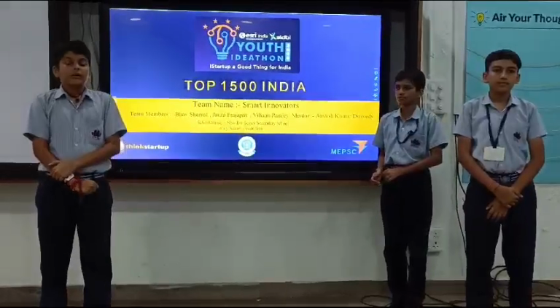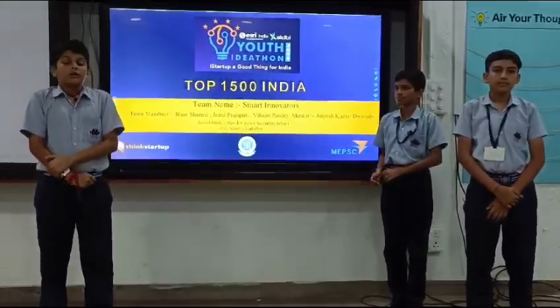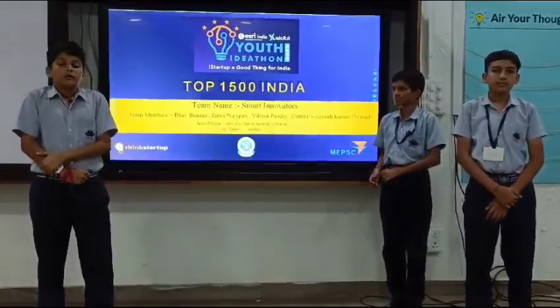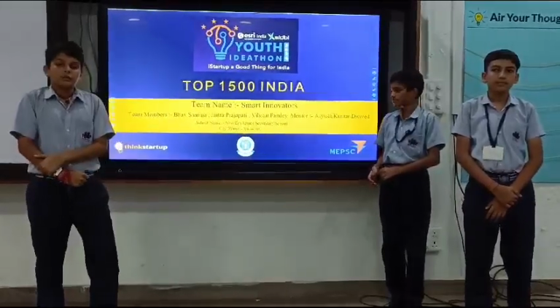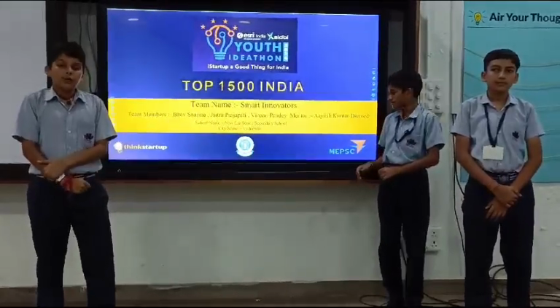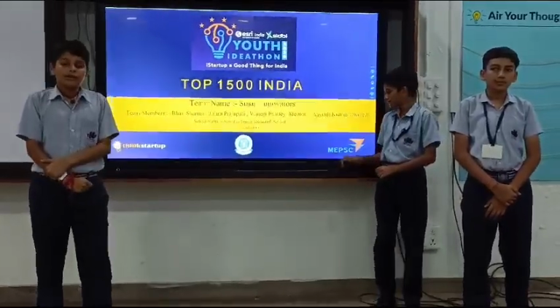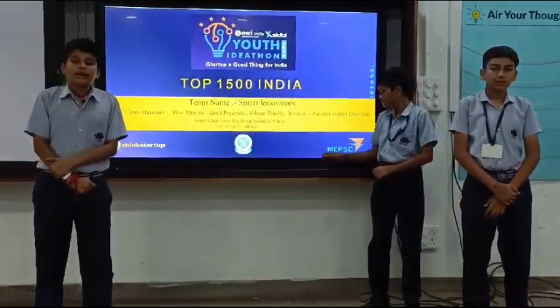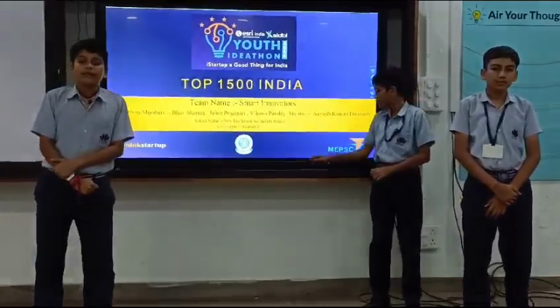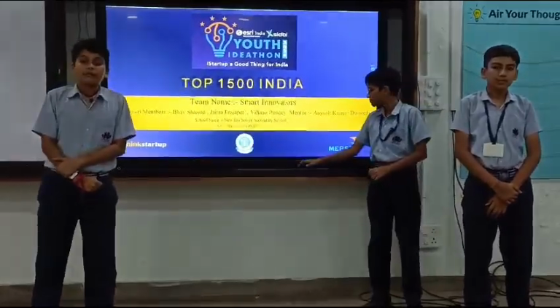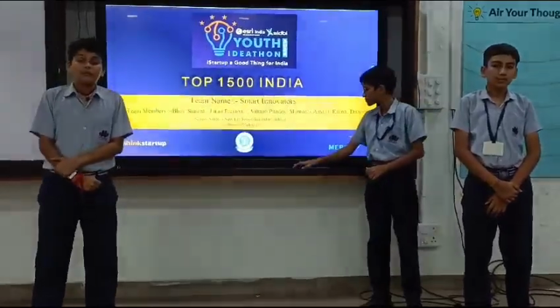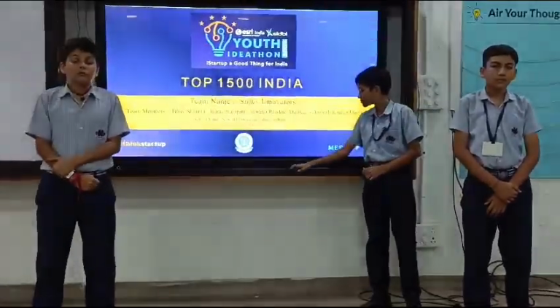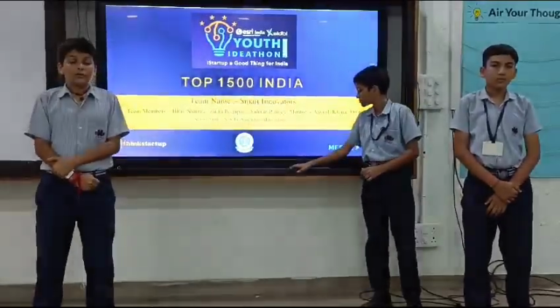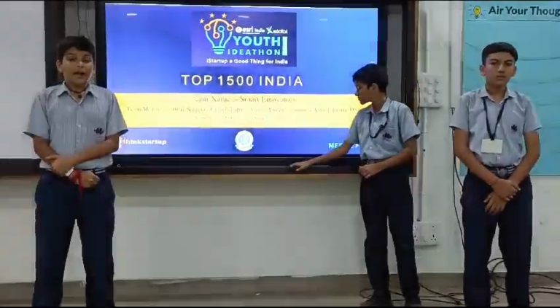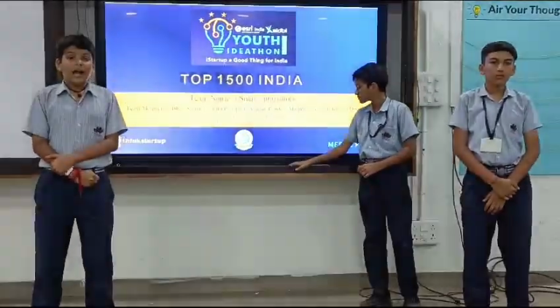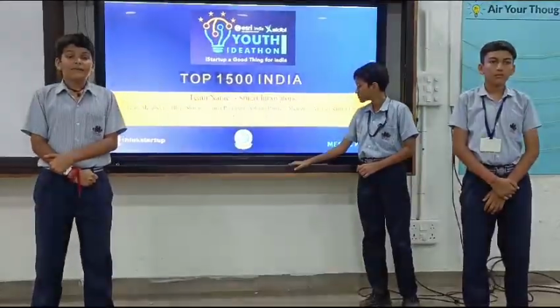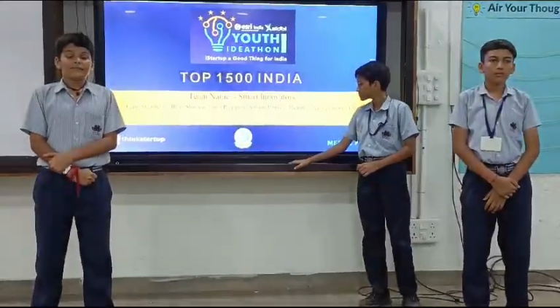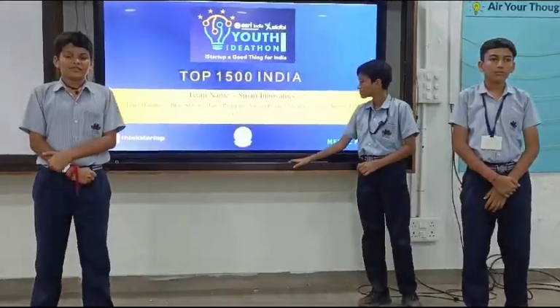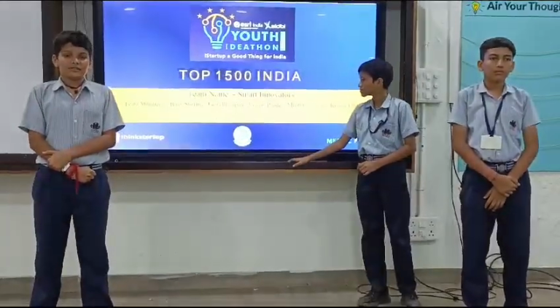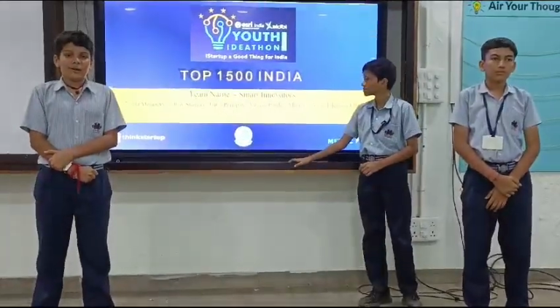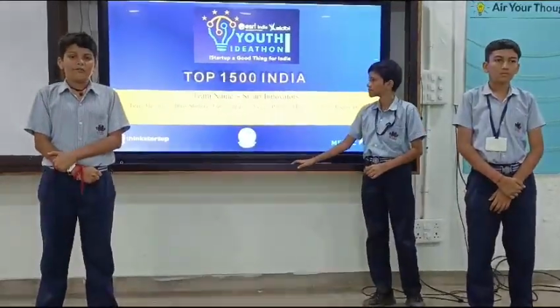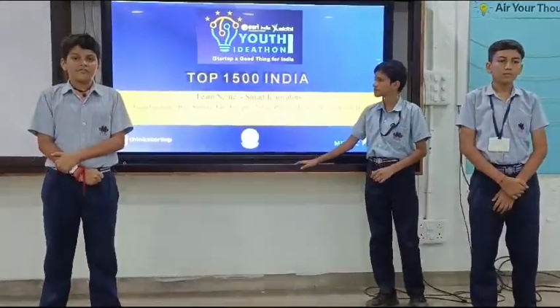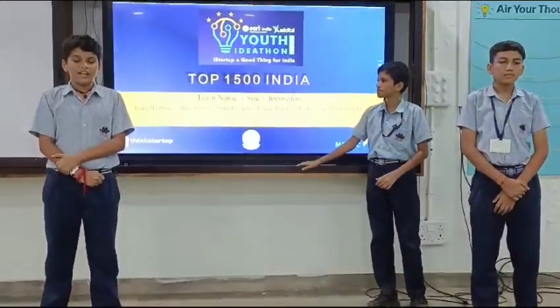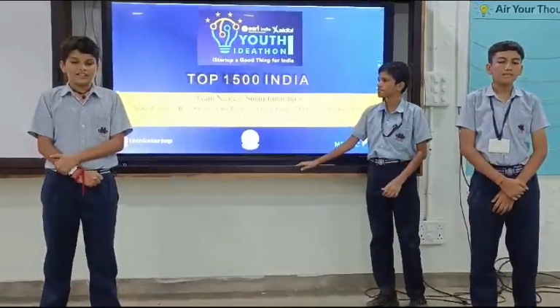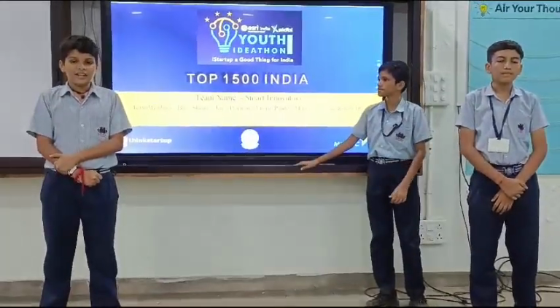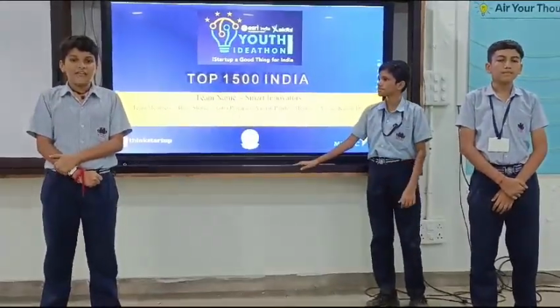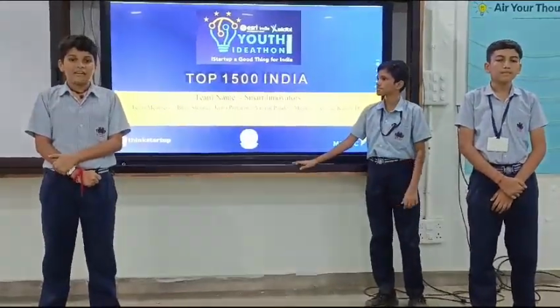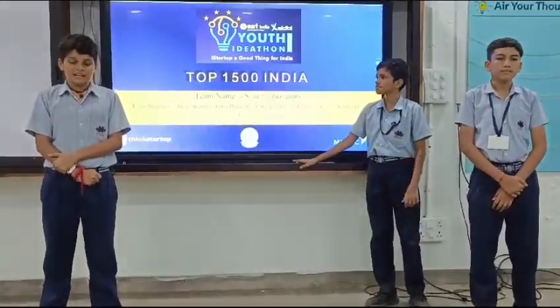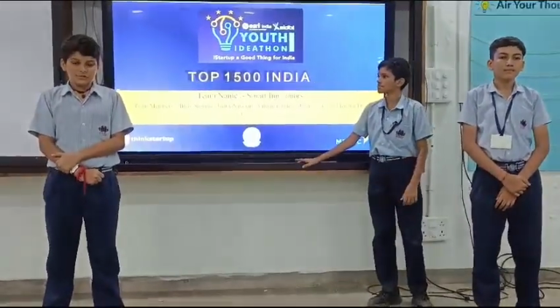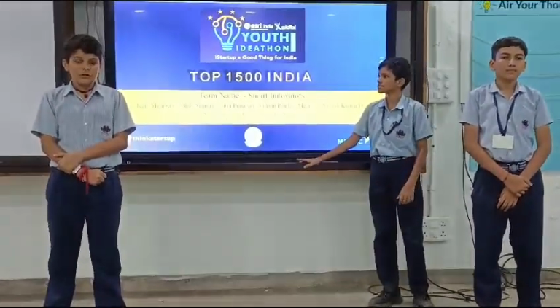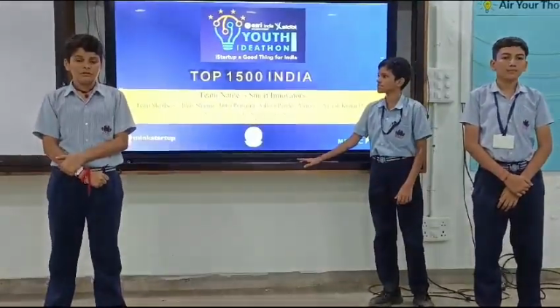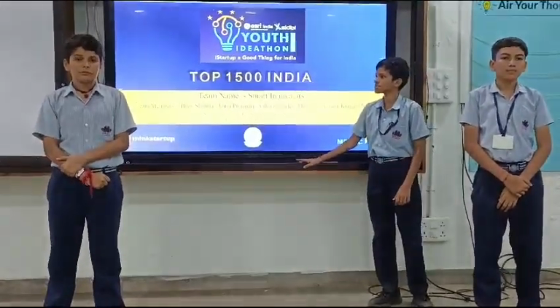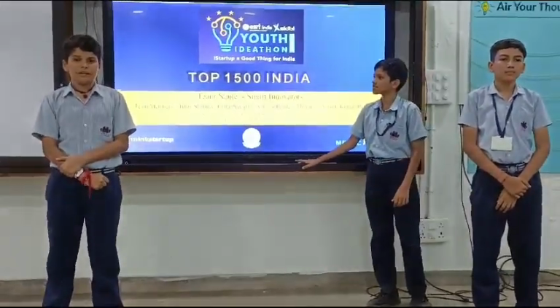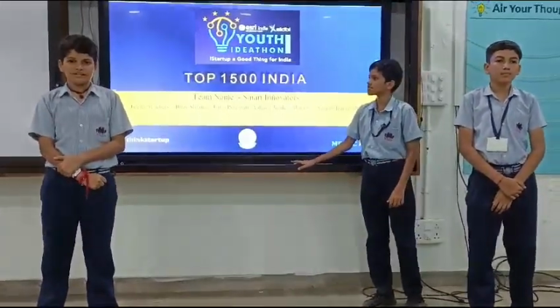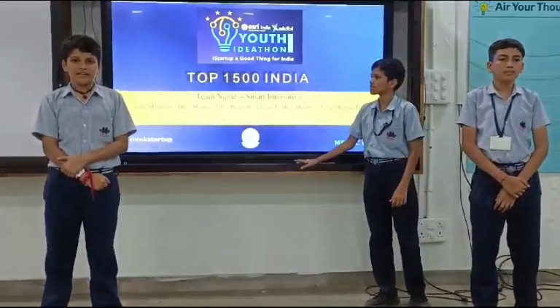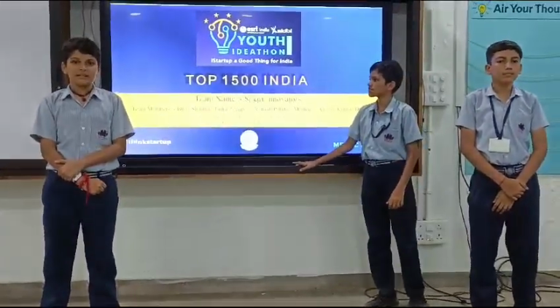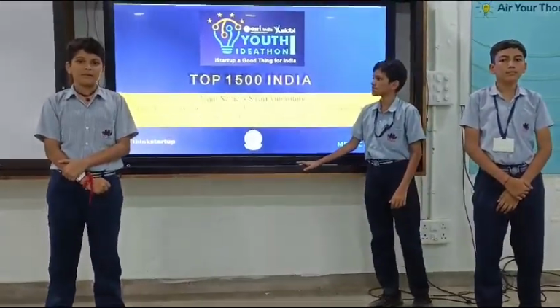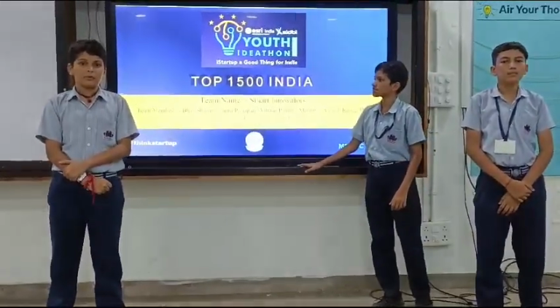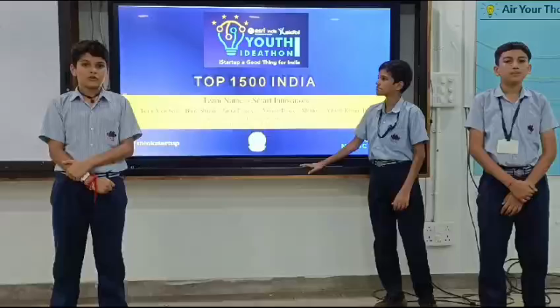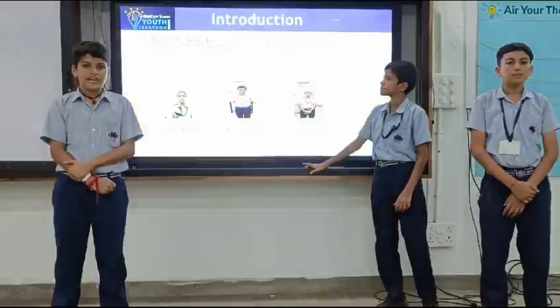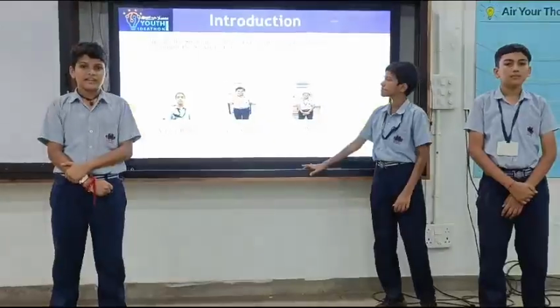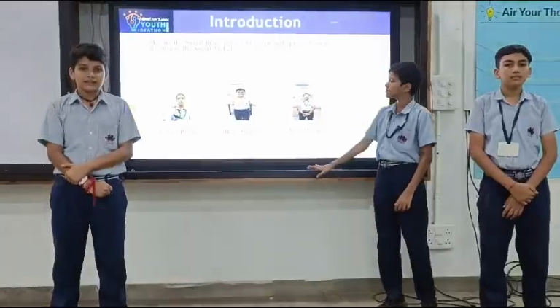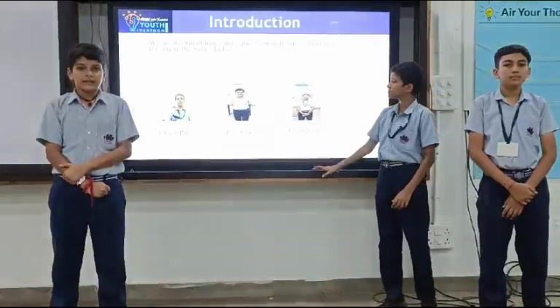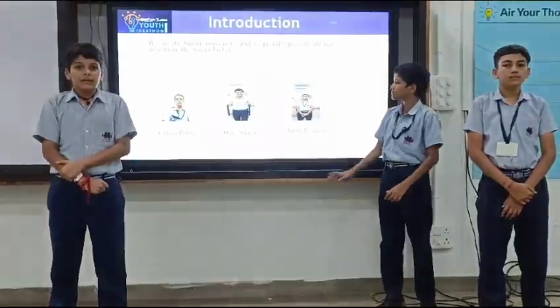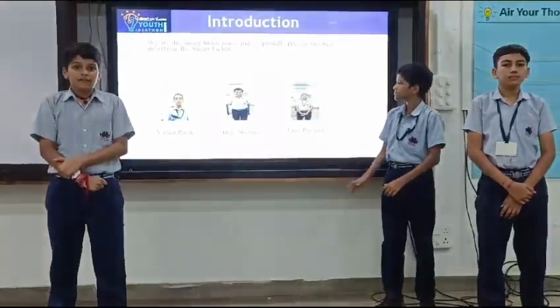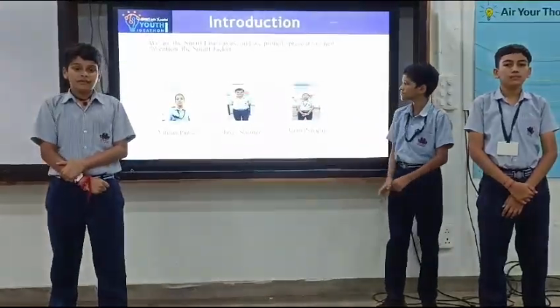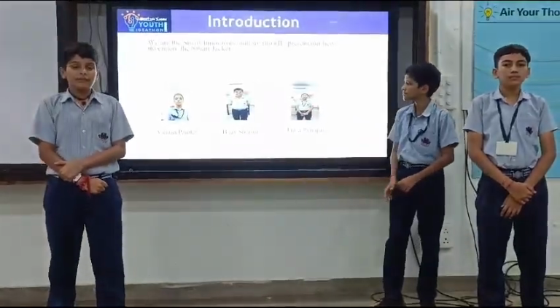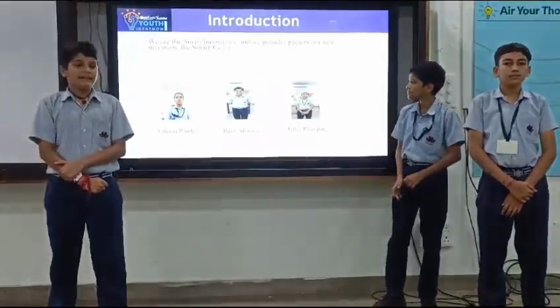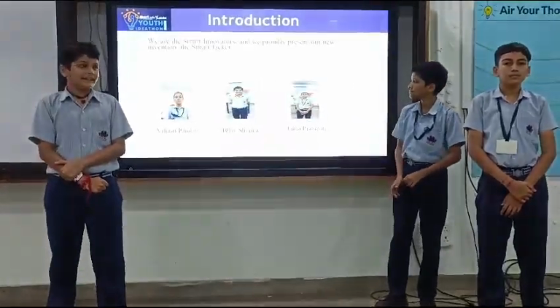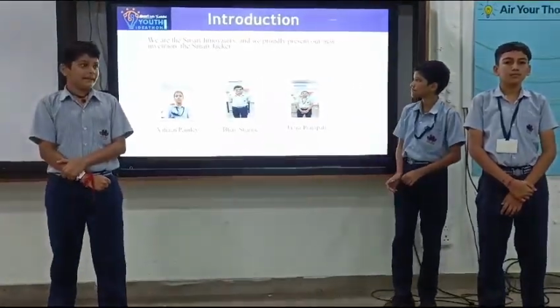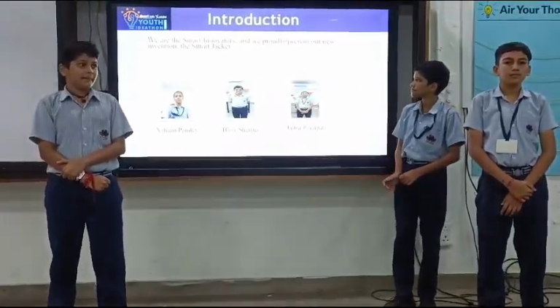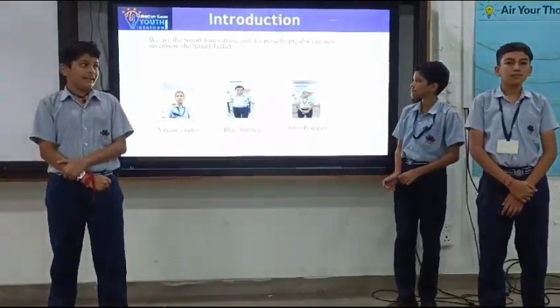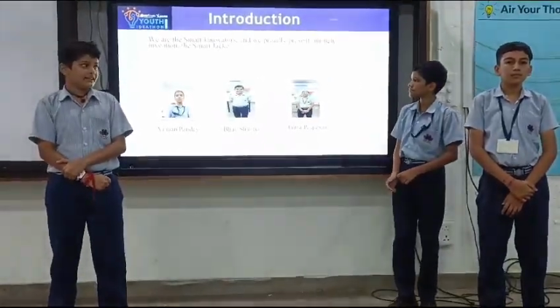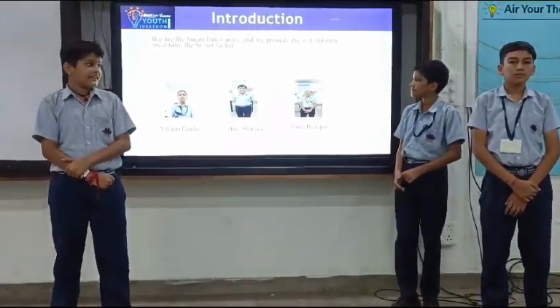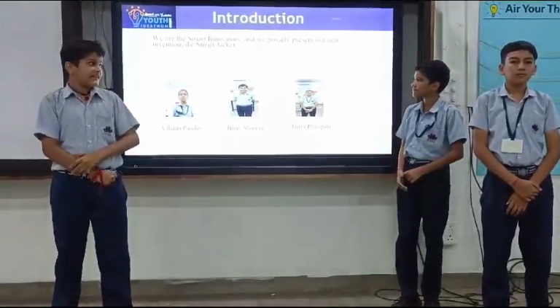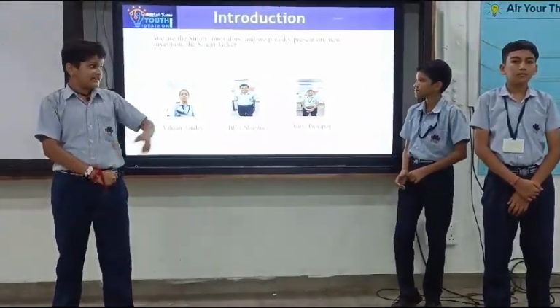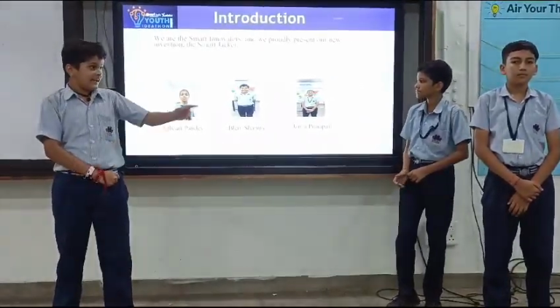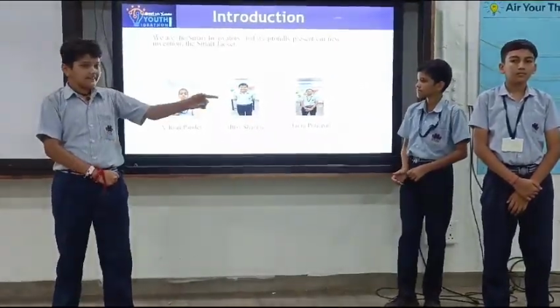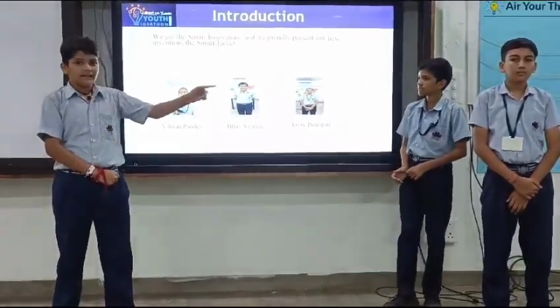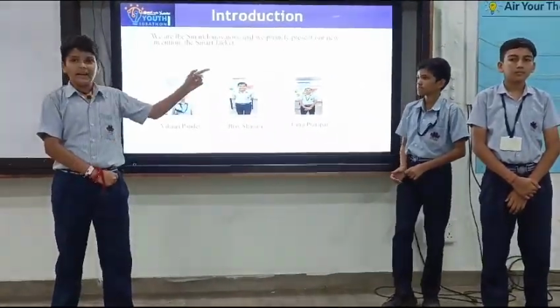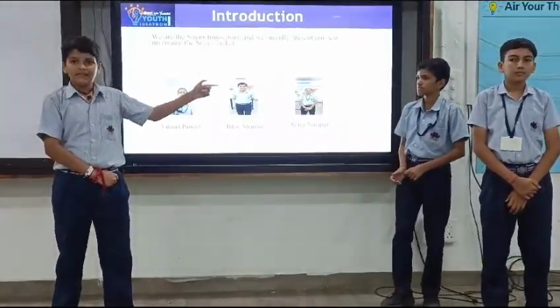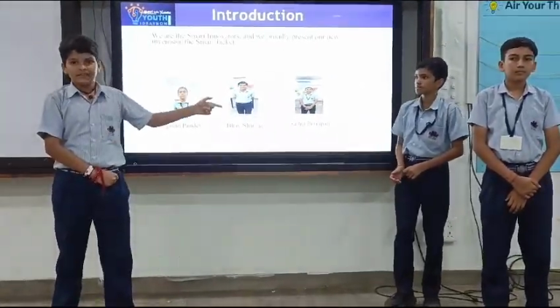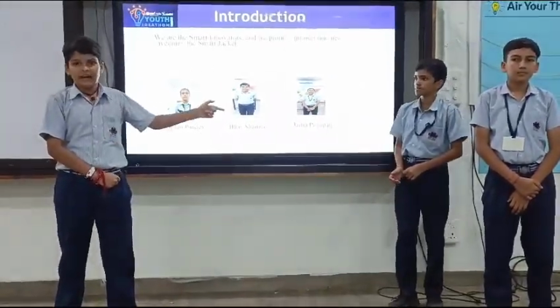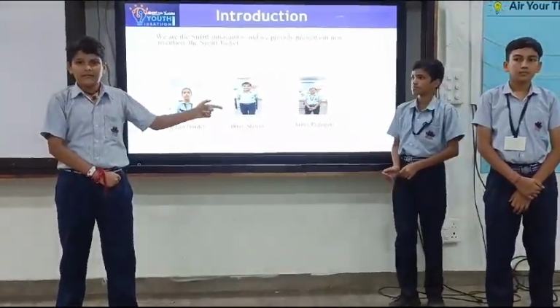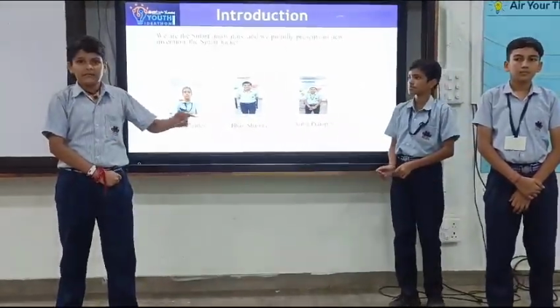Good morning, everyone. Today I am Shema Prasar. I am going to present my project with my team — Jendra and Nihana.